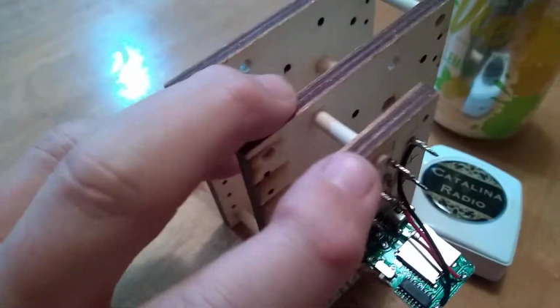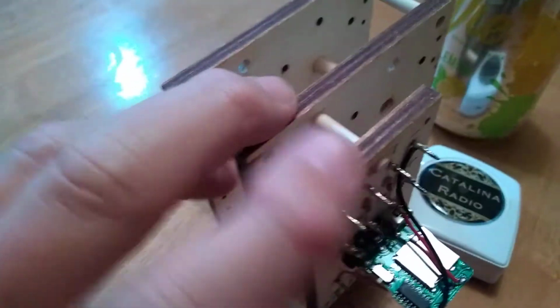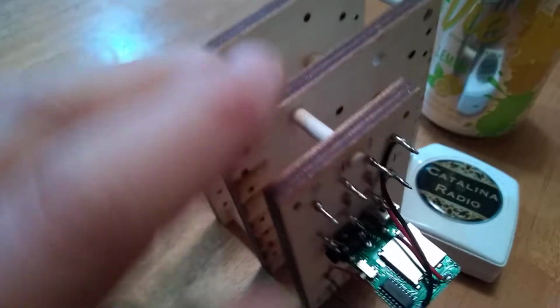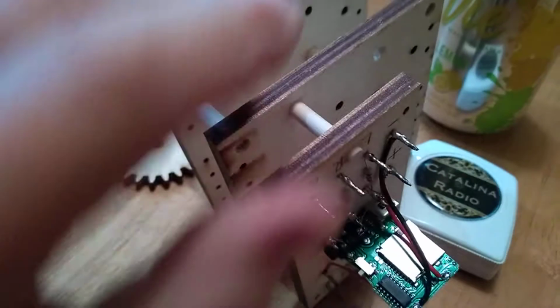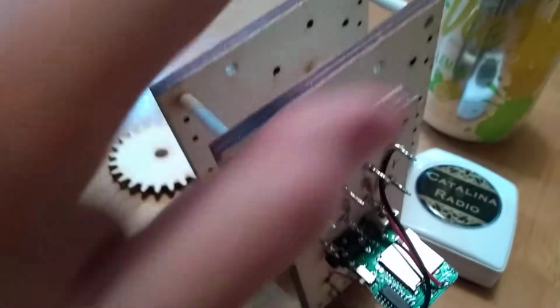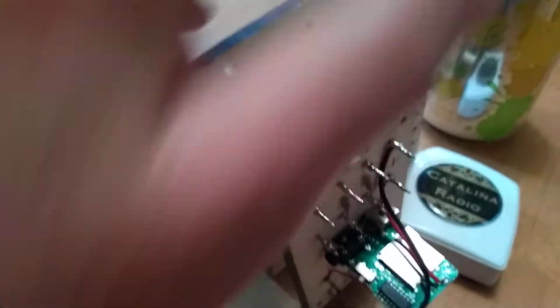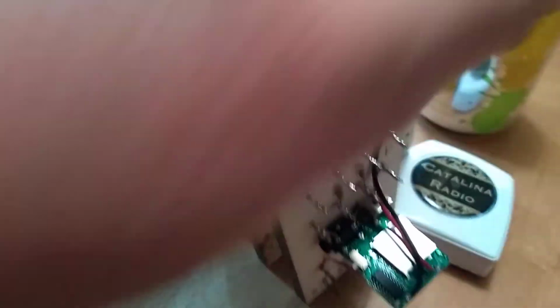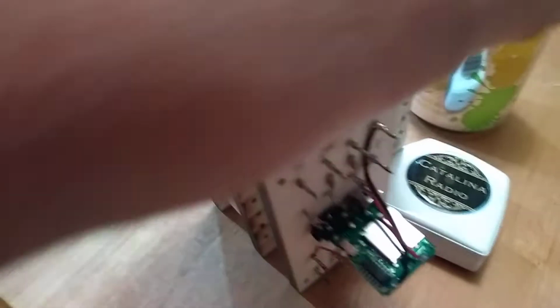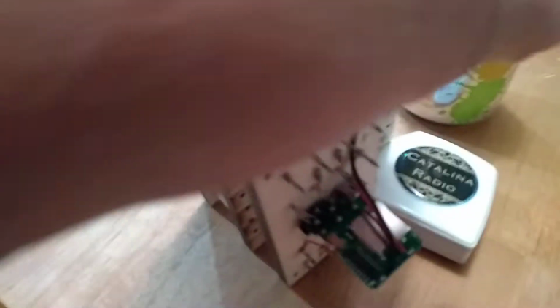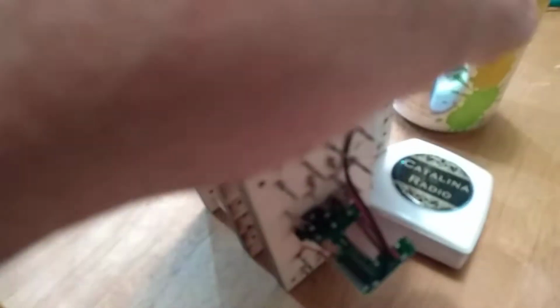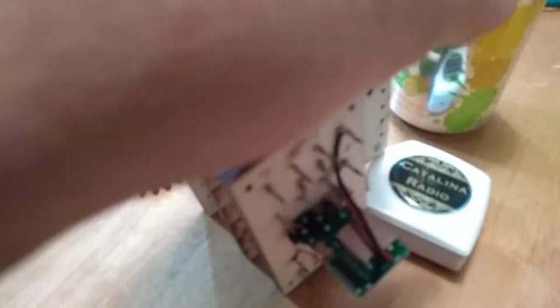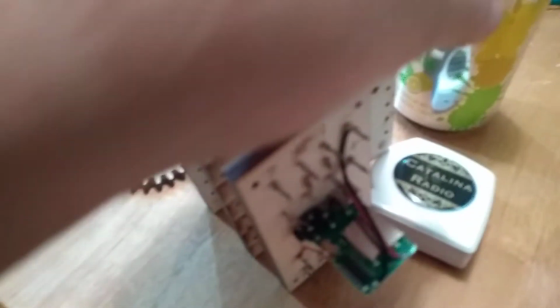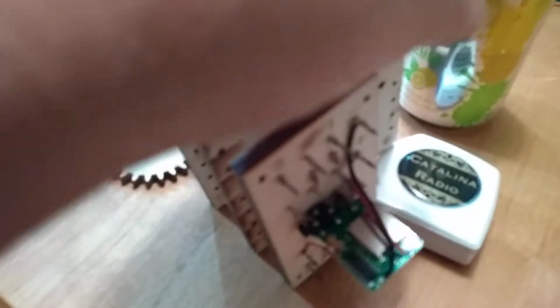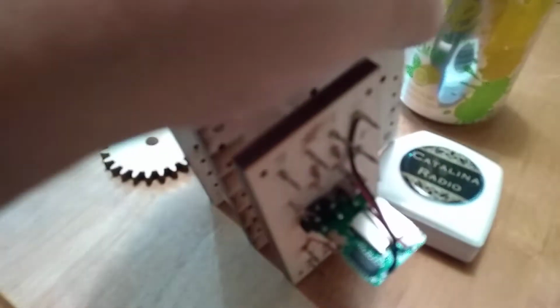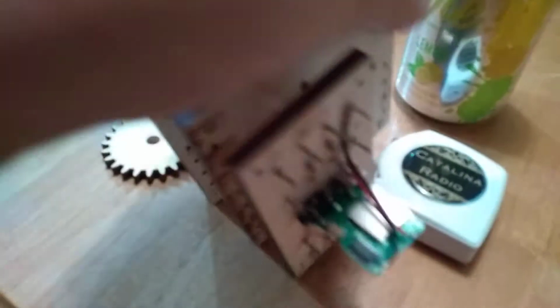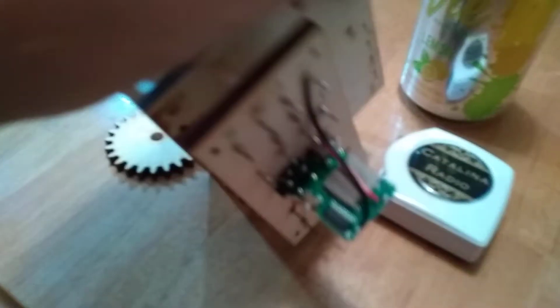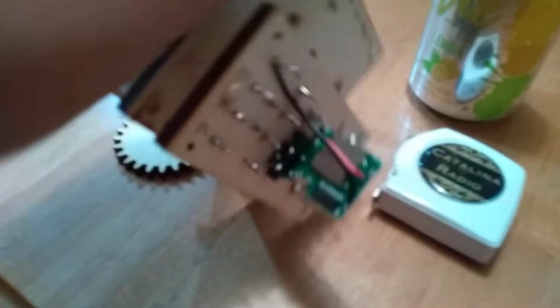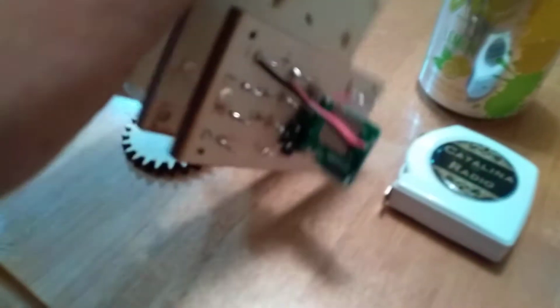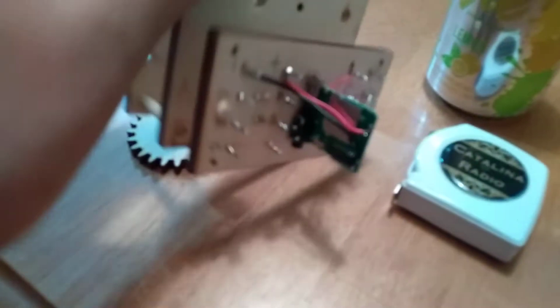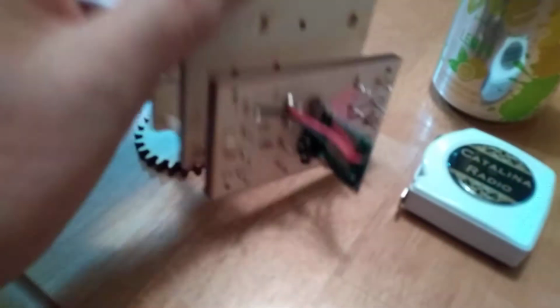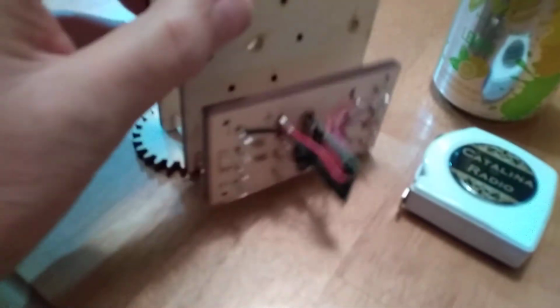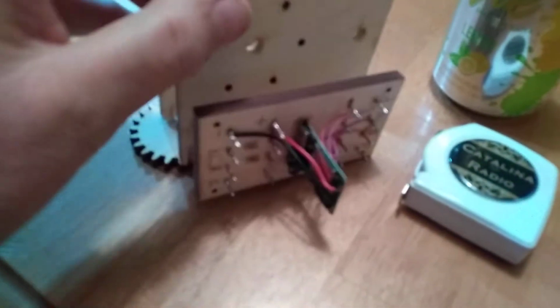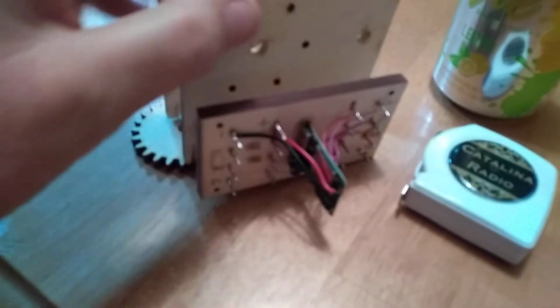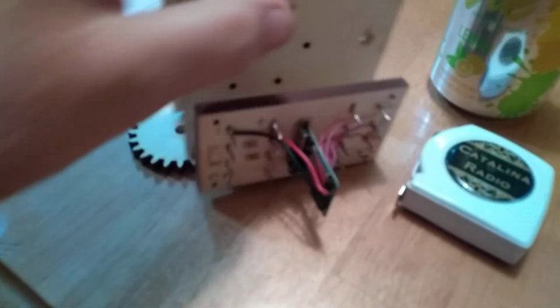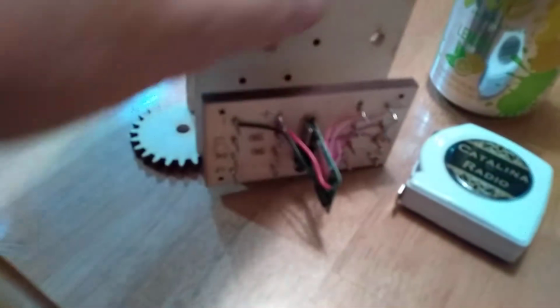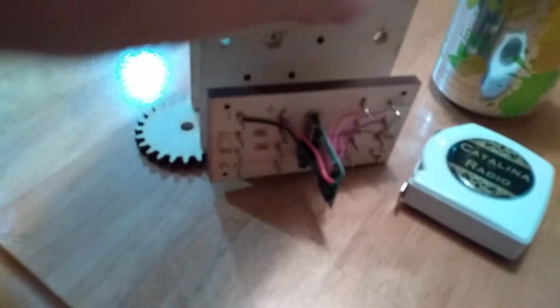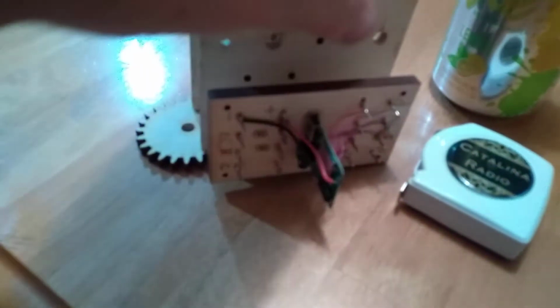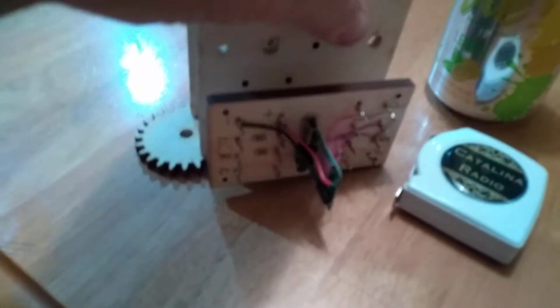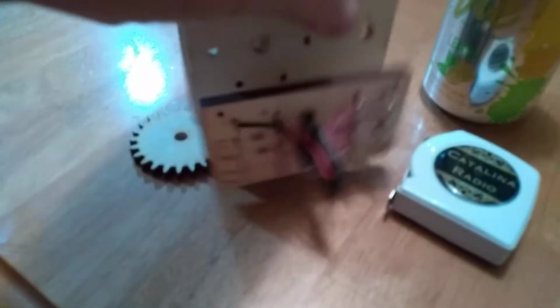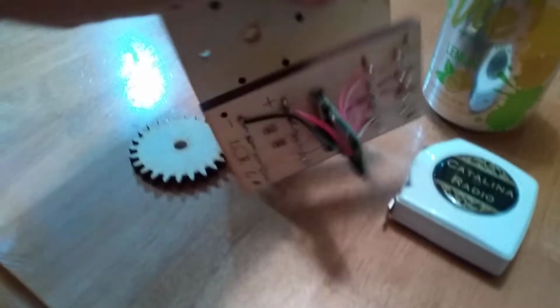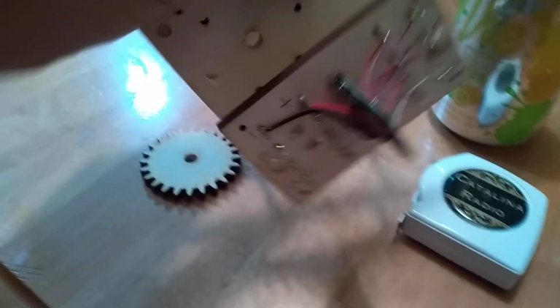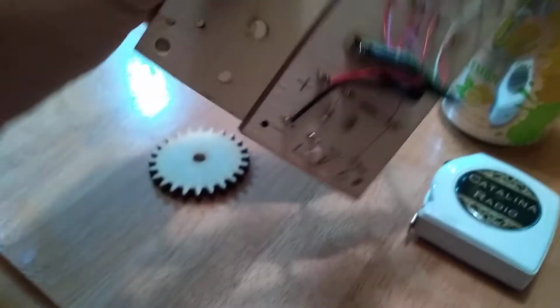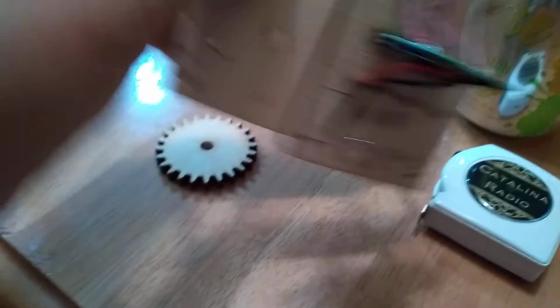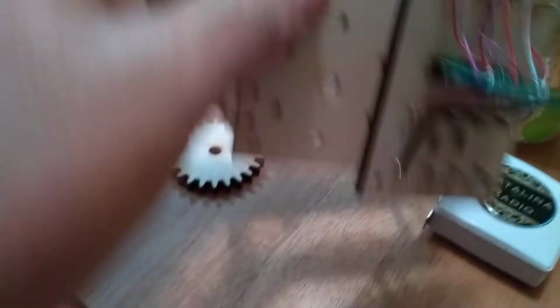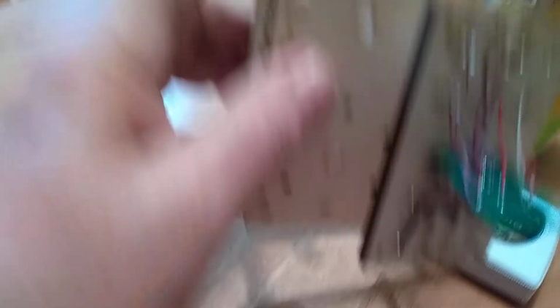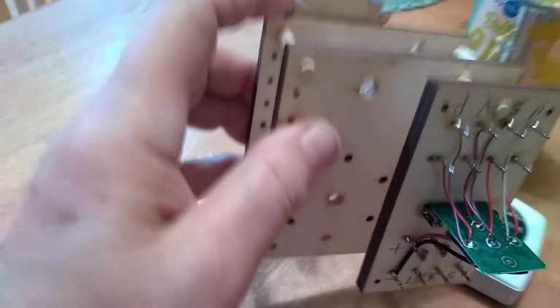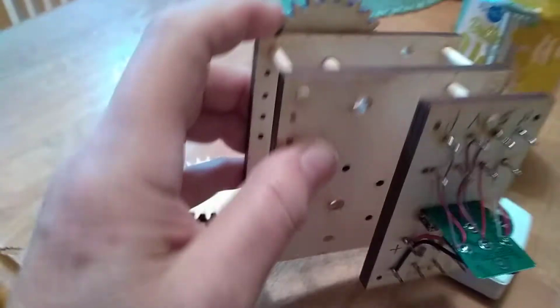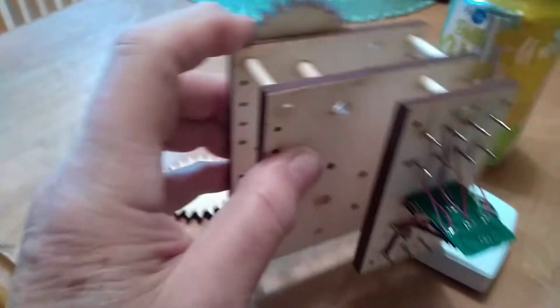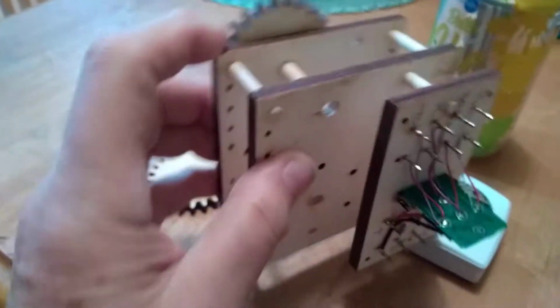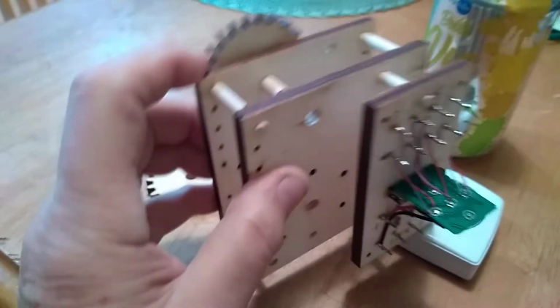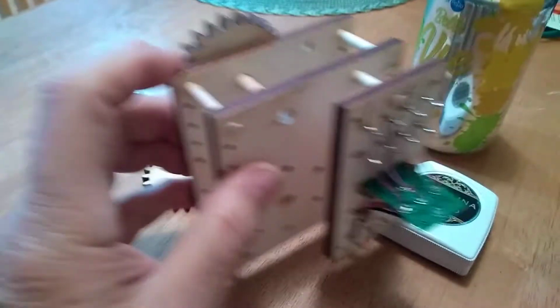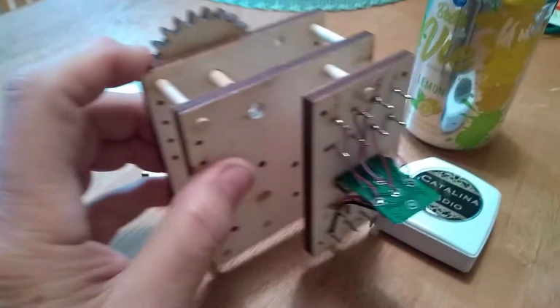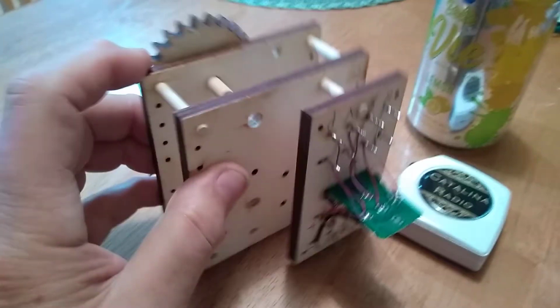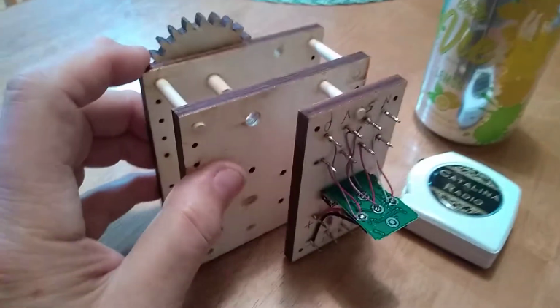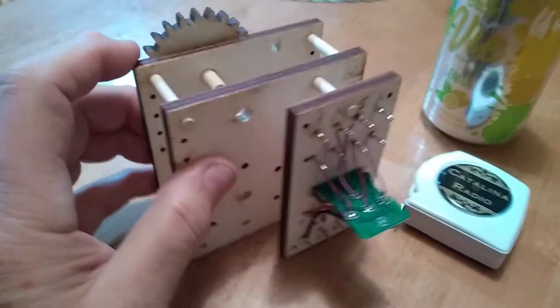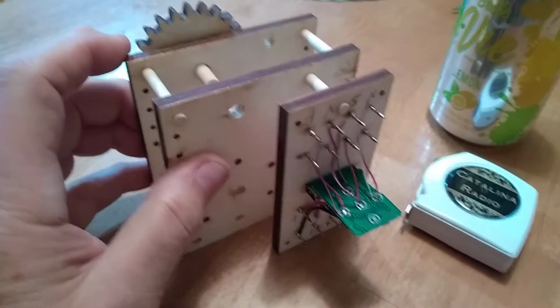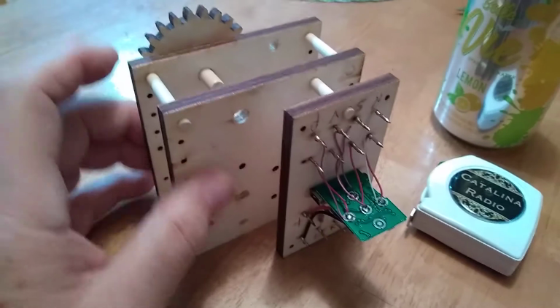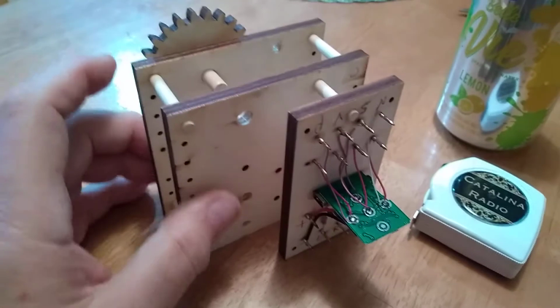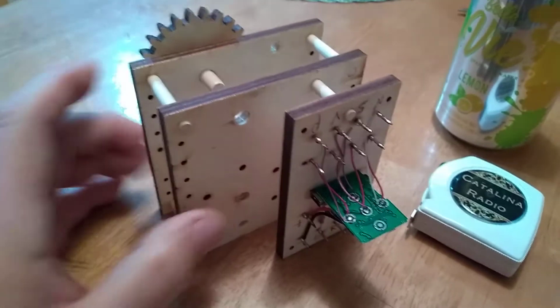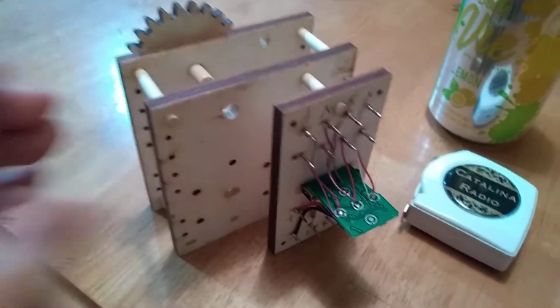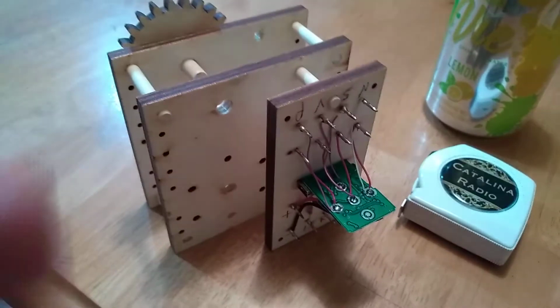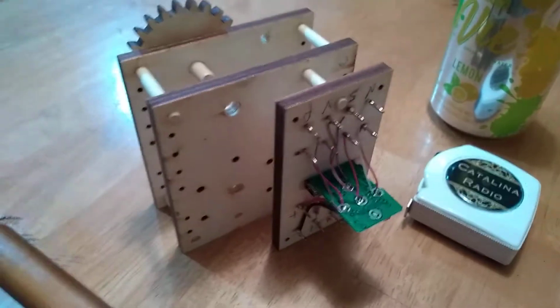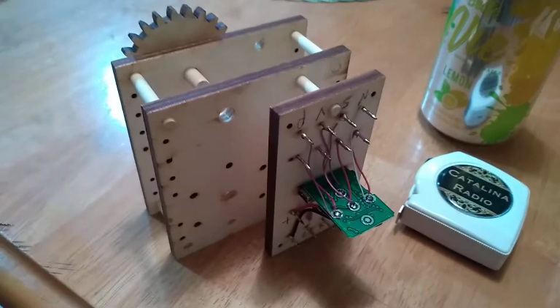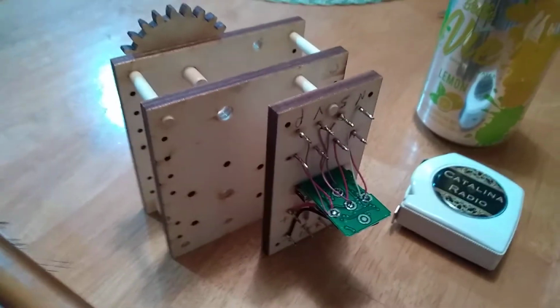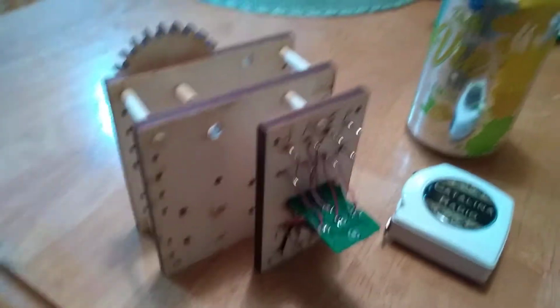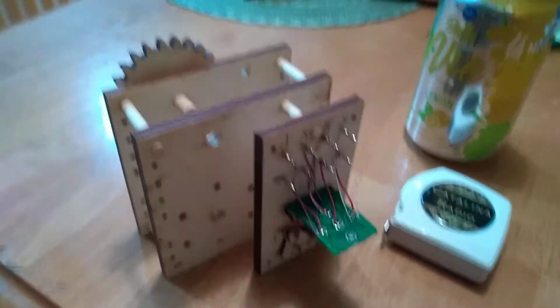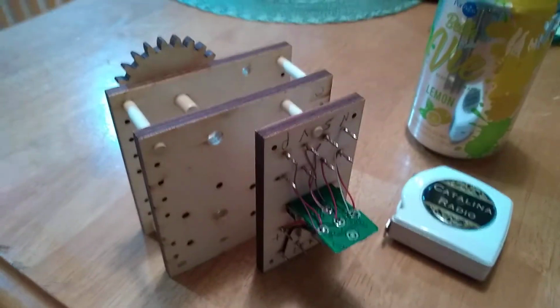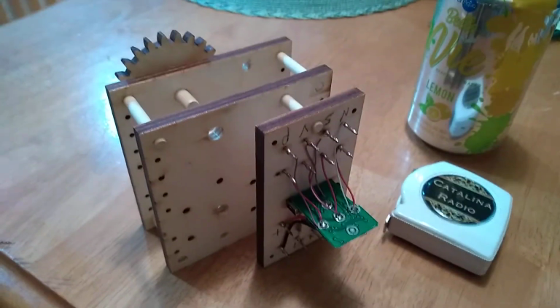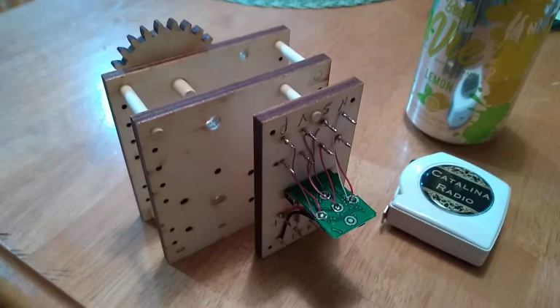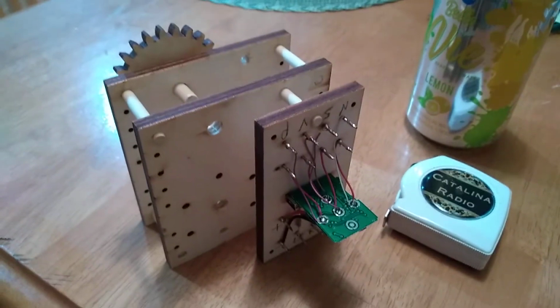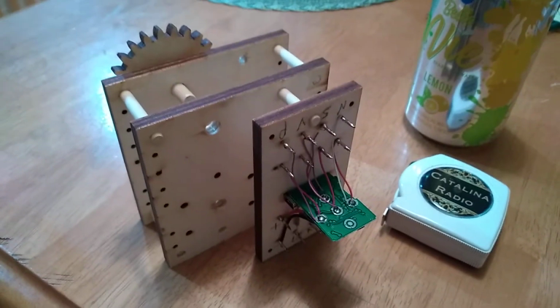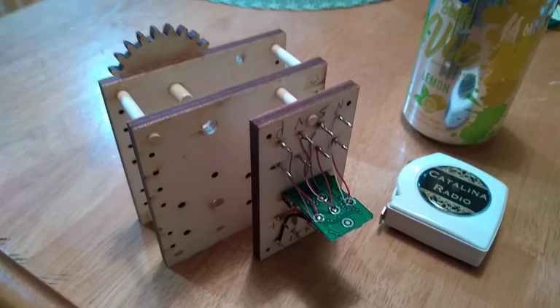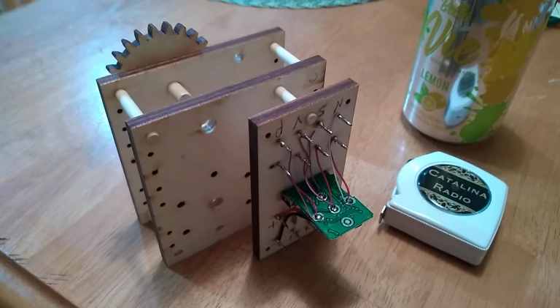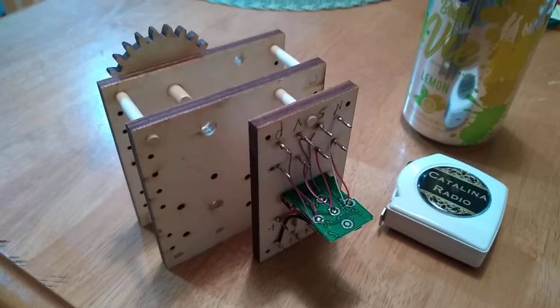Anyway, this is nearing completion in terms of the parts, and I really want to thank you for your help on these.